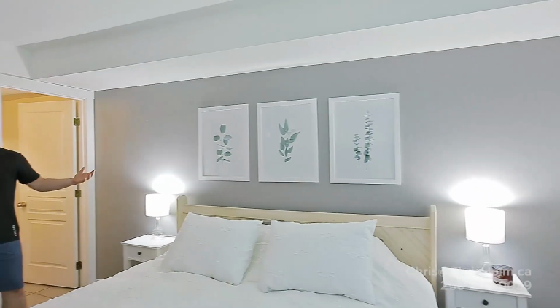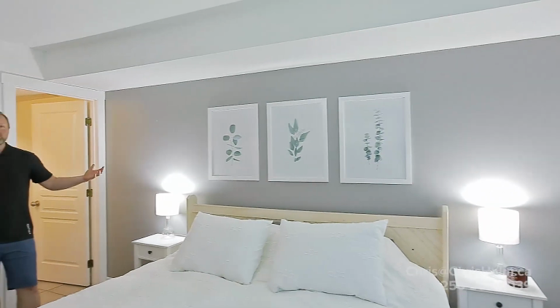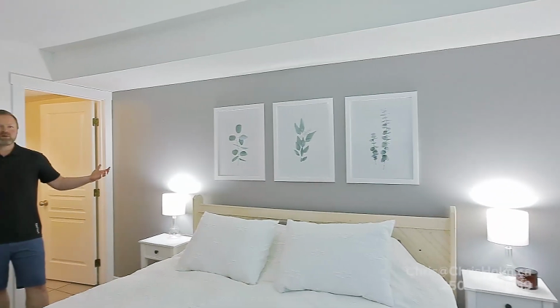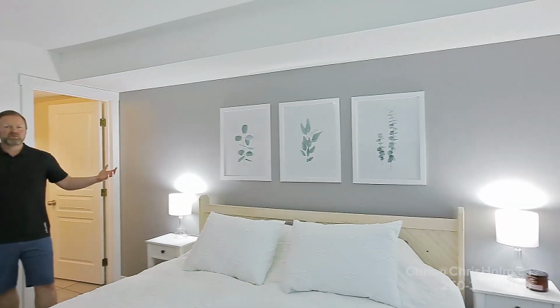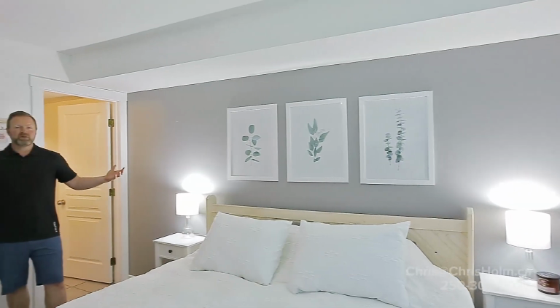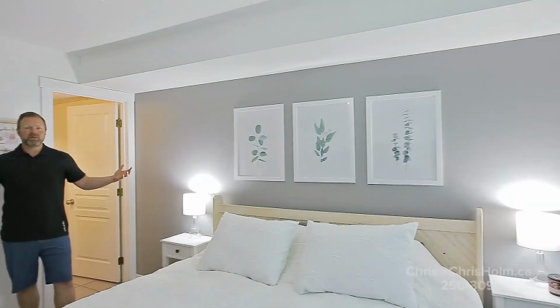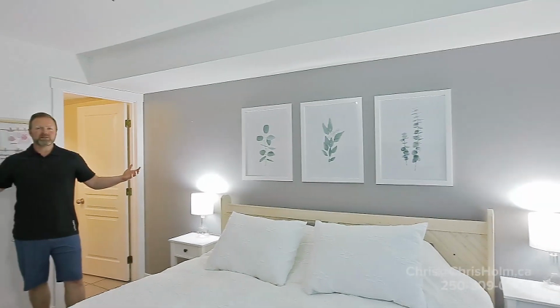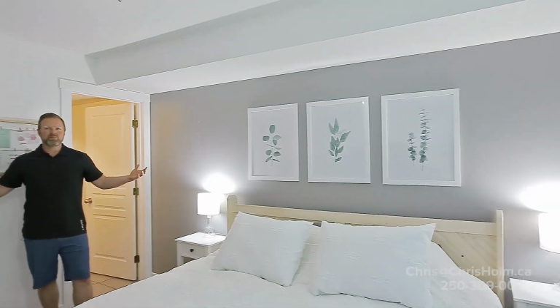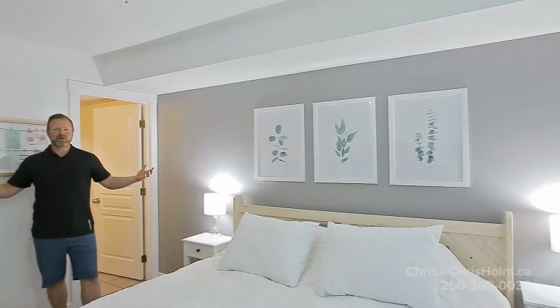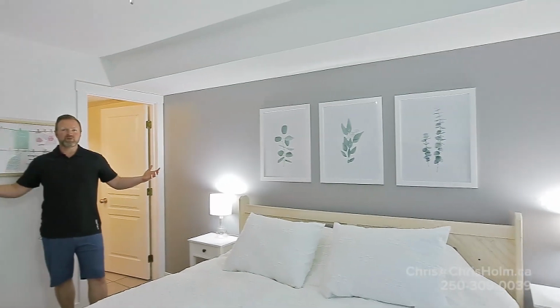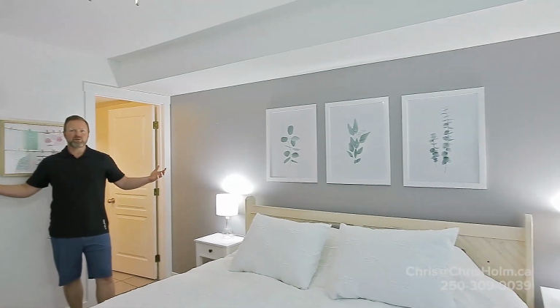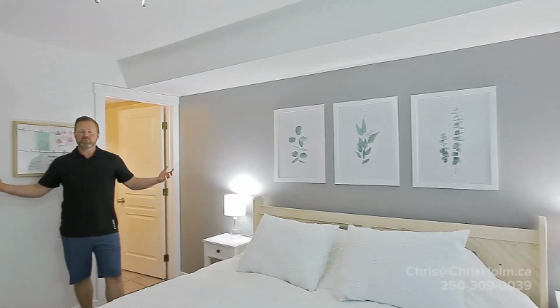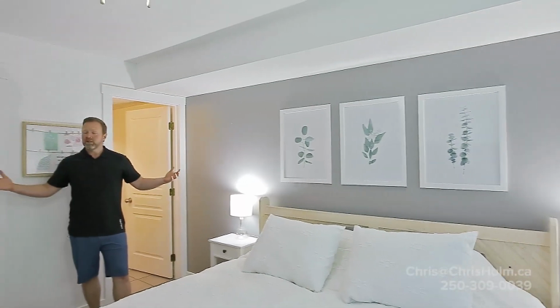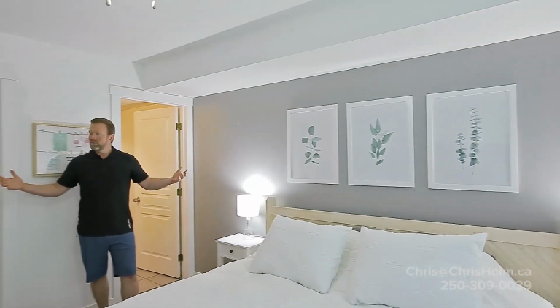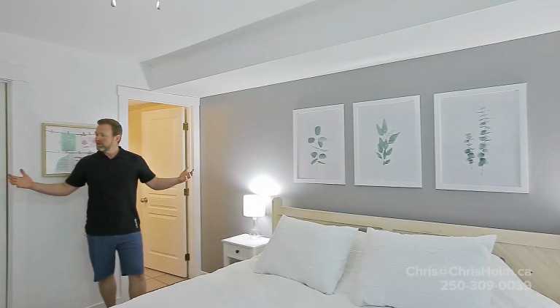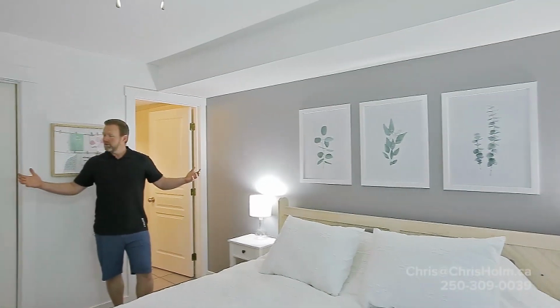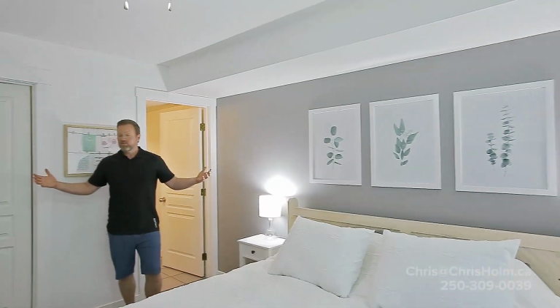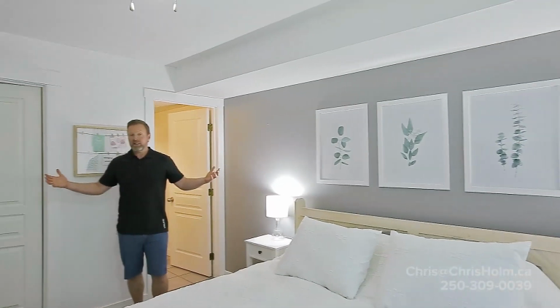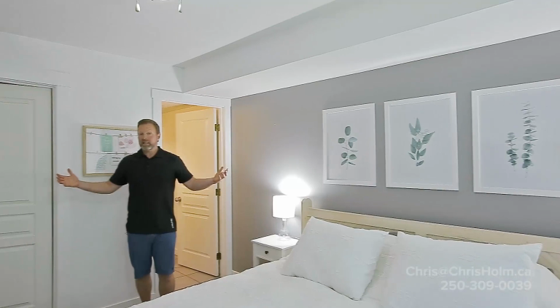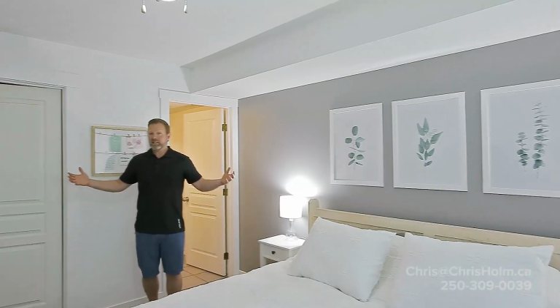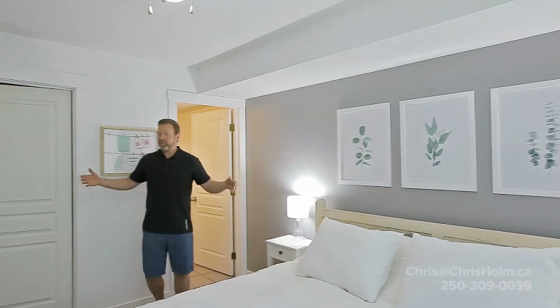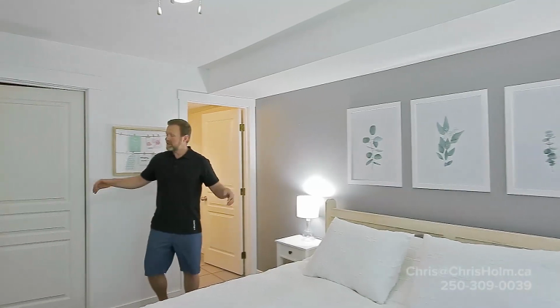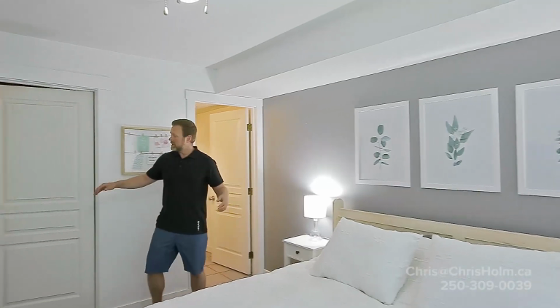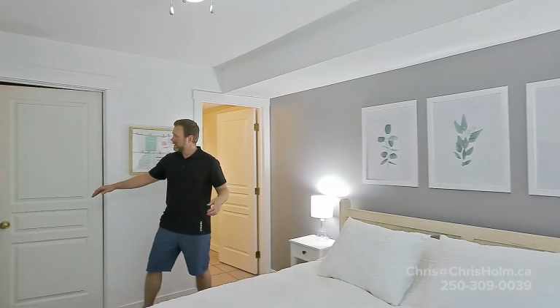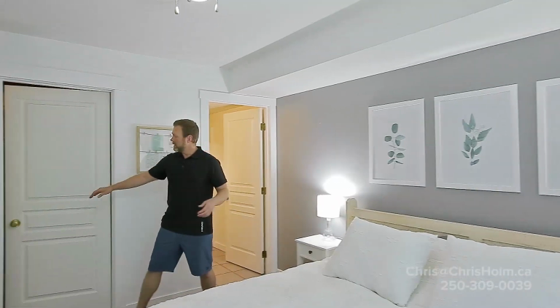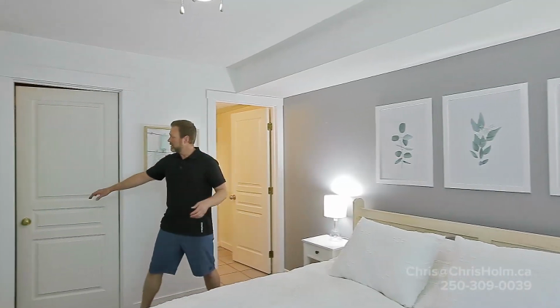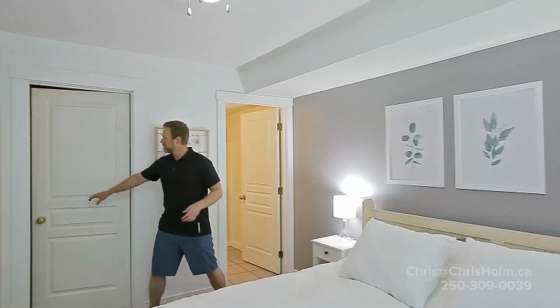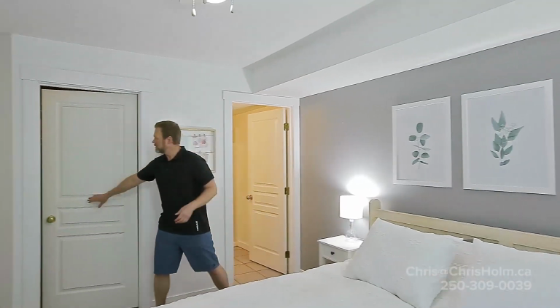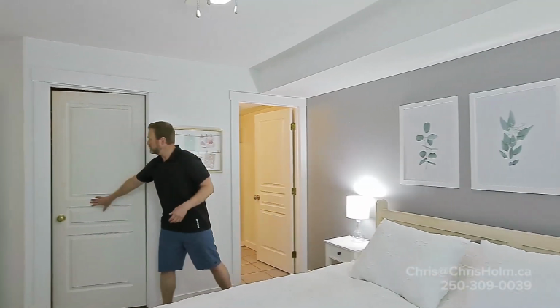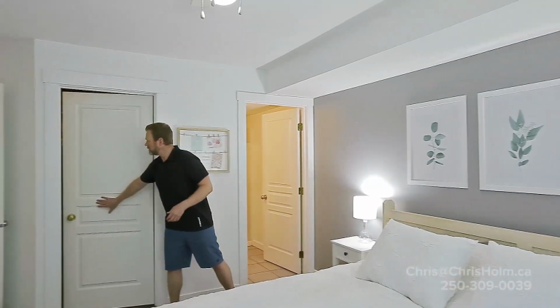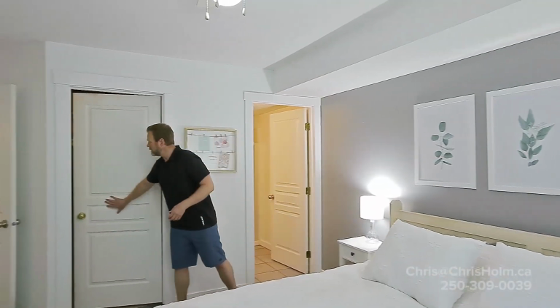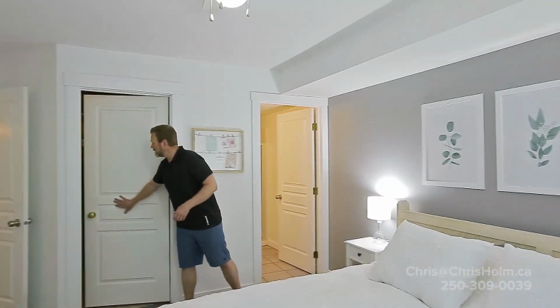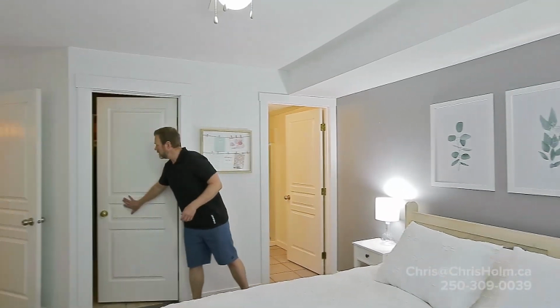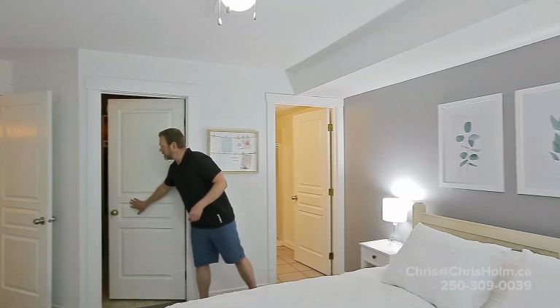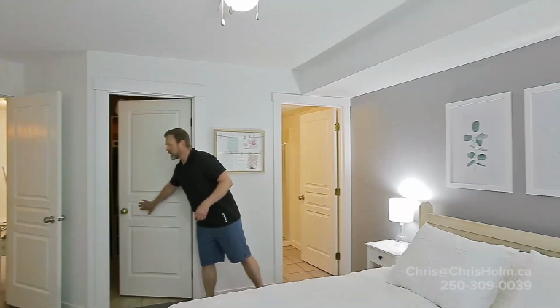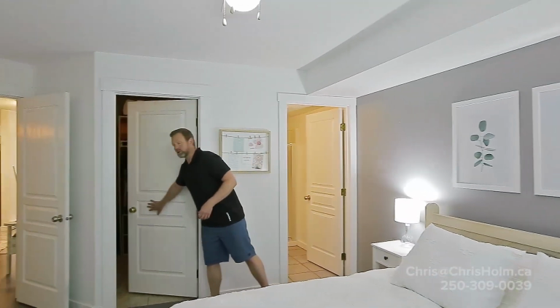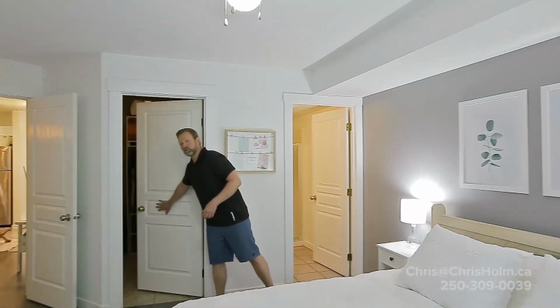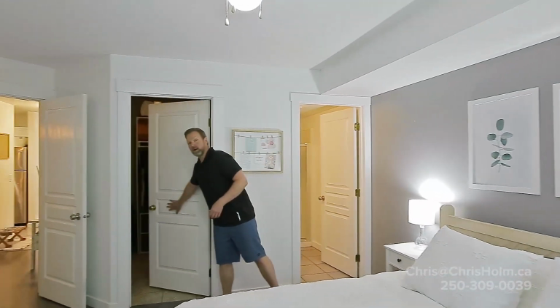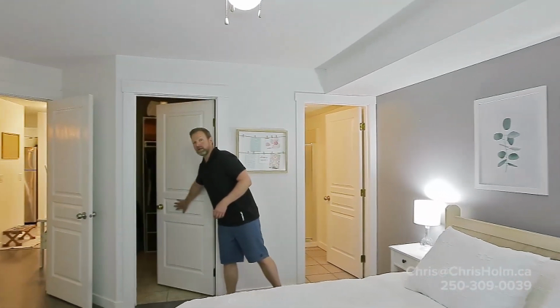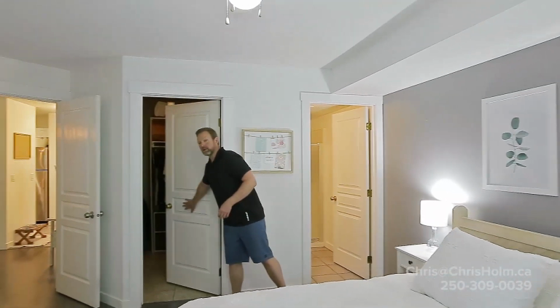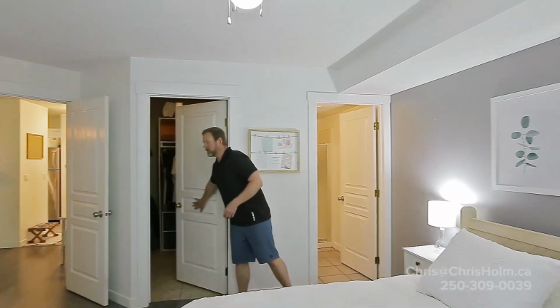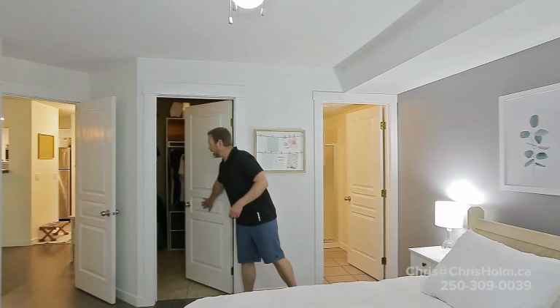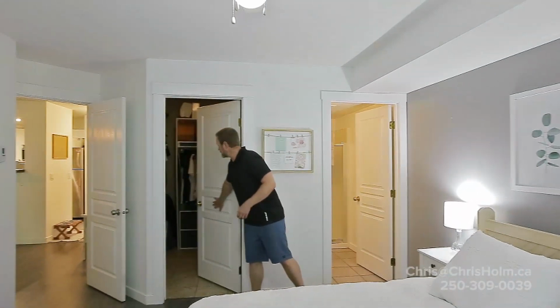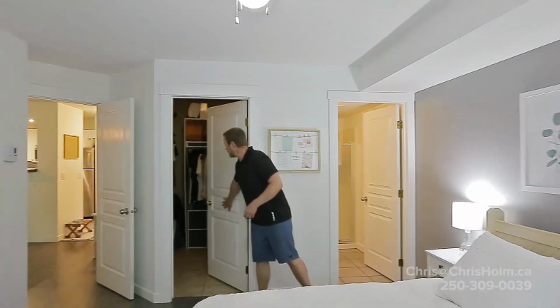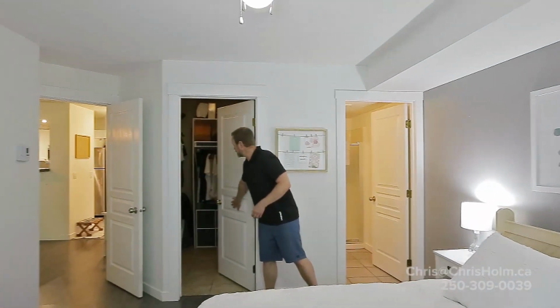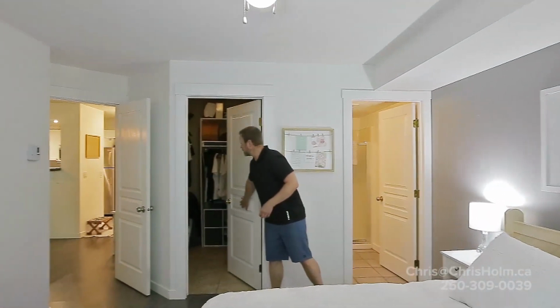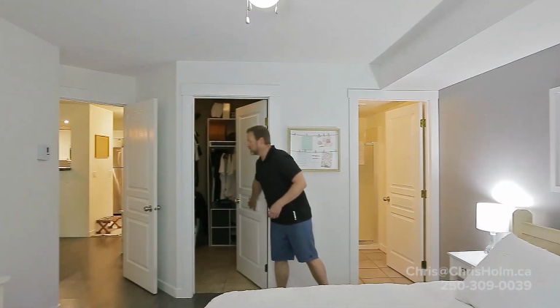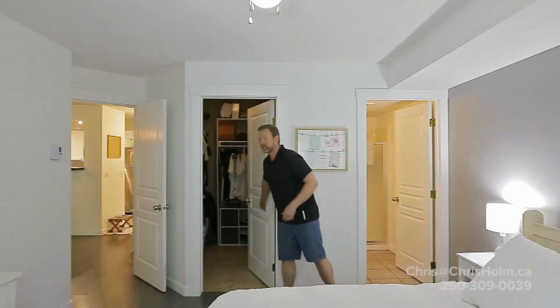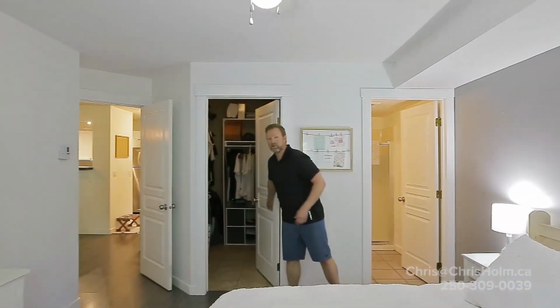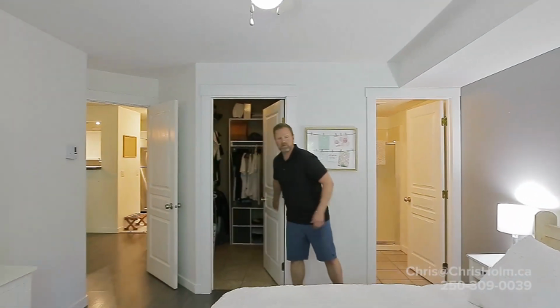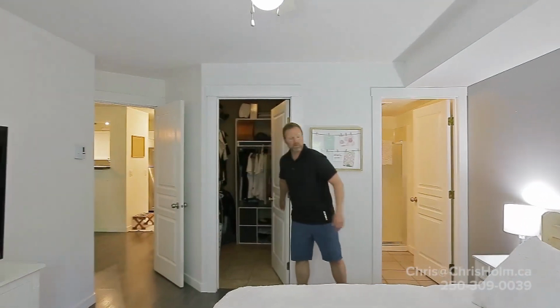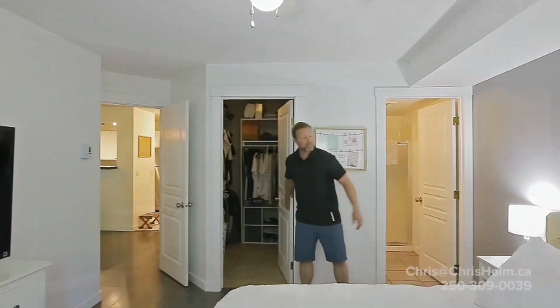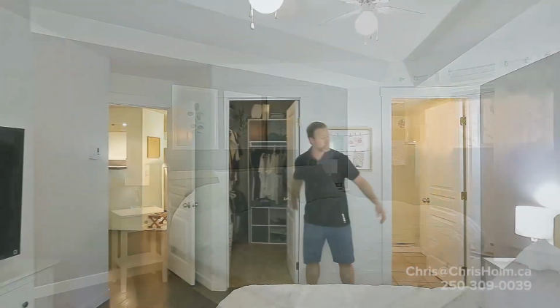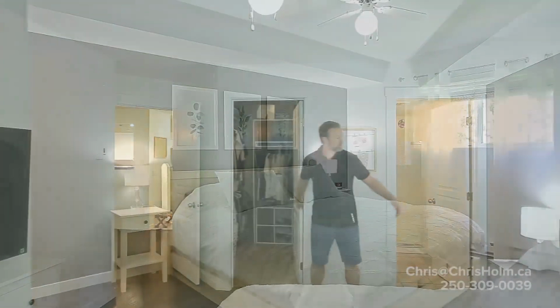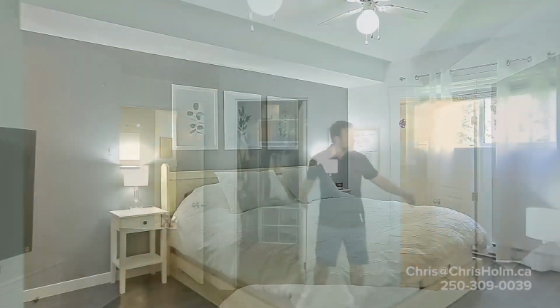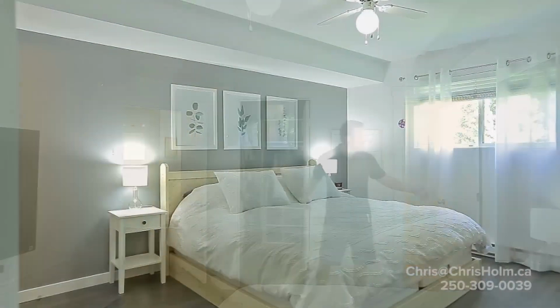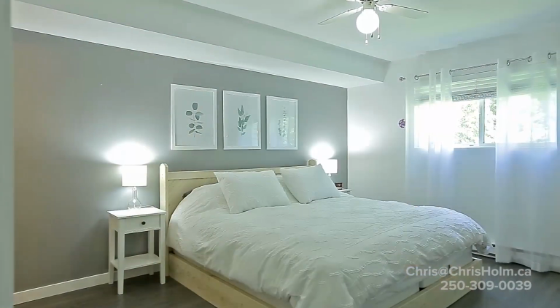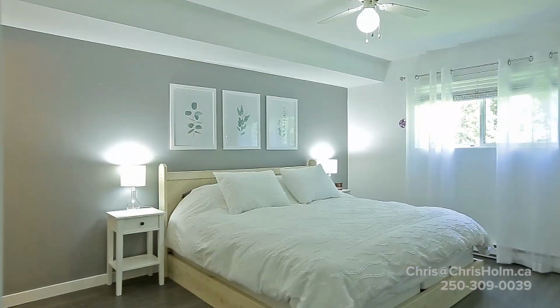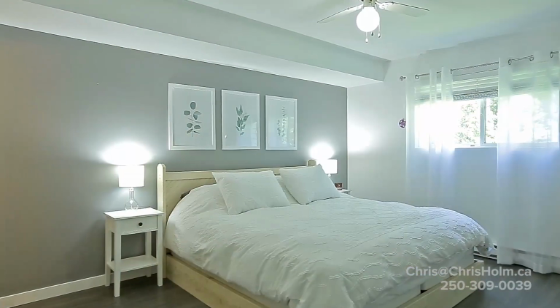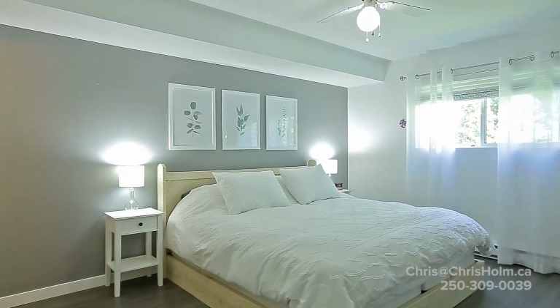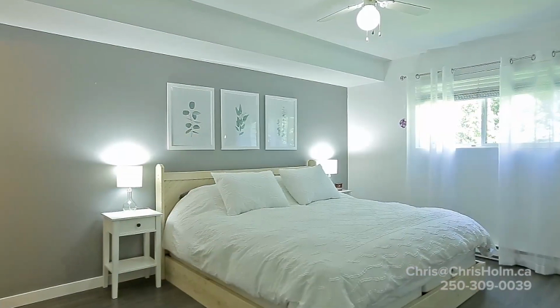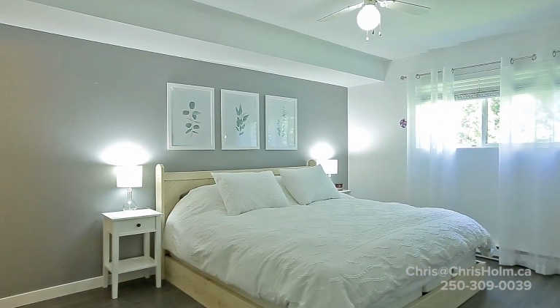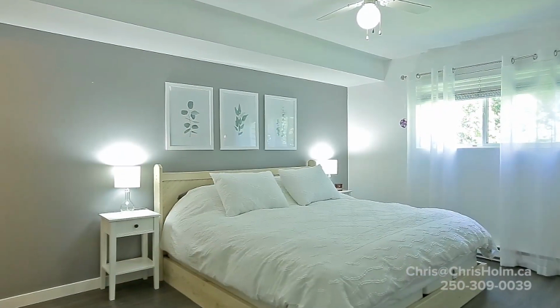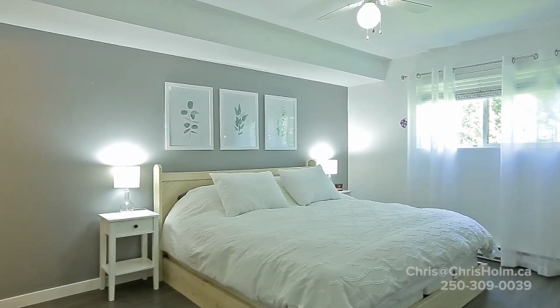Perfect master bedroom. Plenty of space in here. Large walk-in closet. Your own bathroom ensuite.